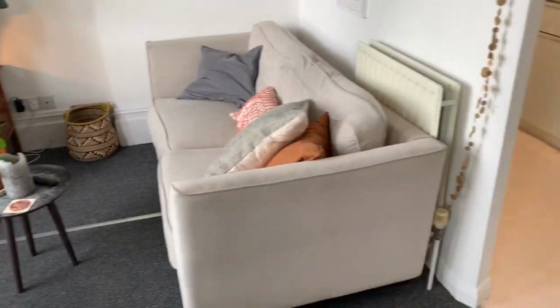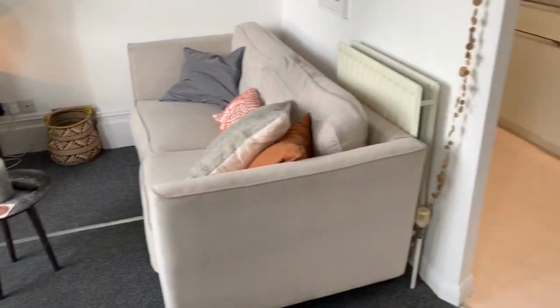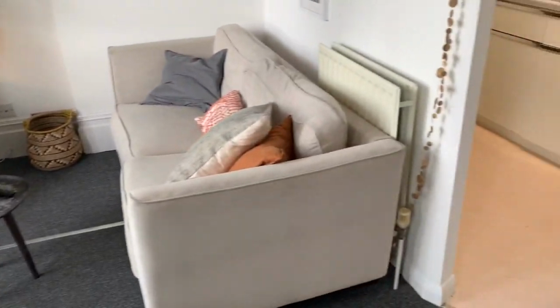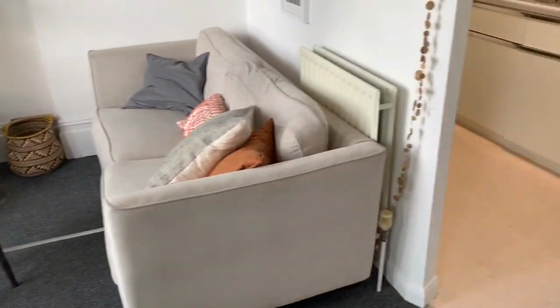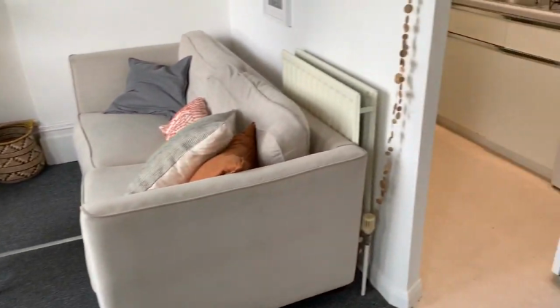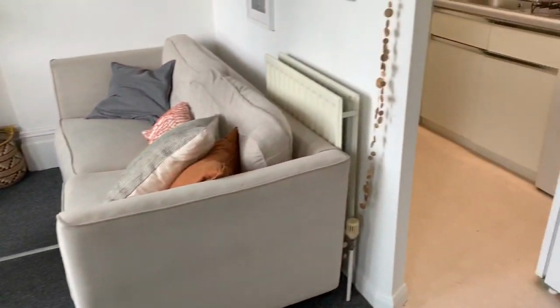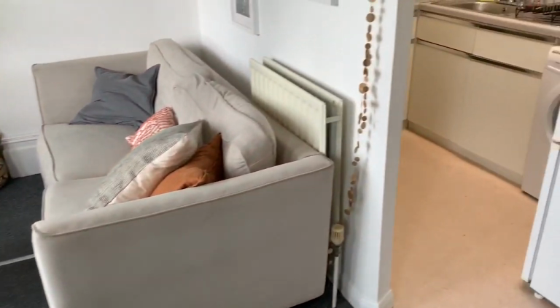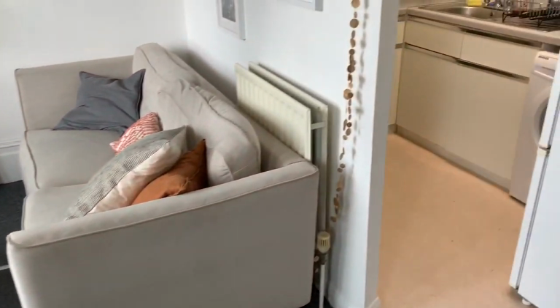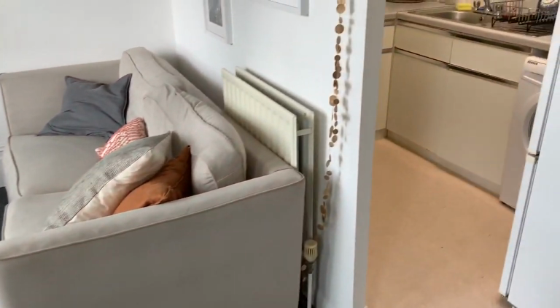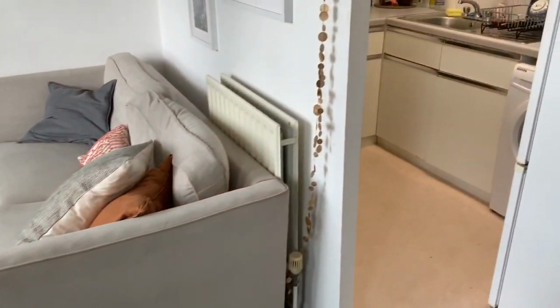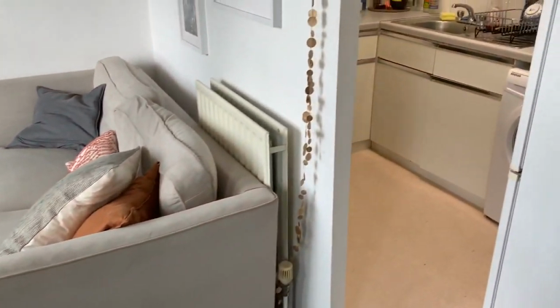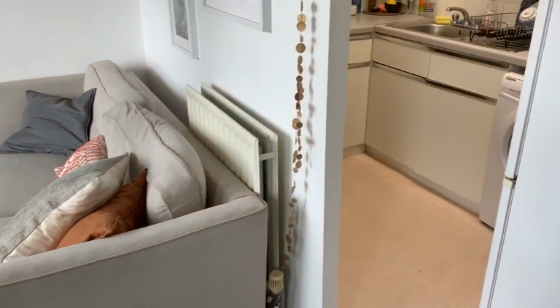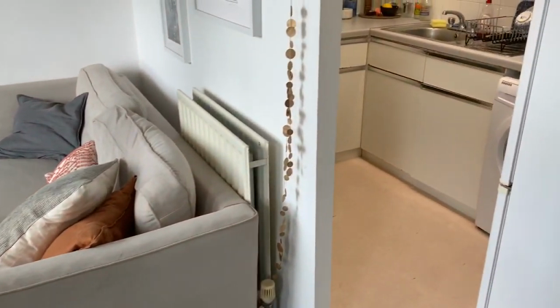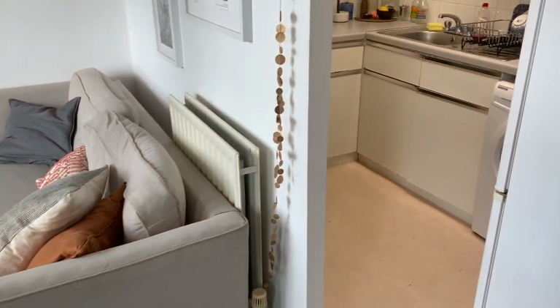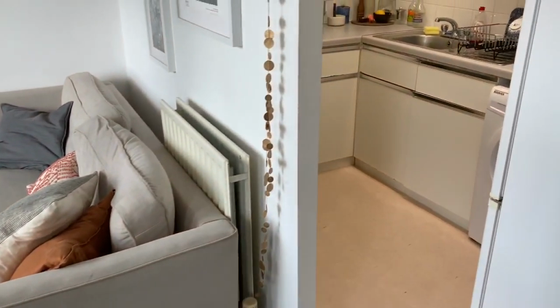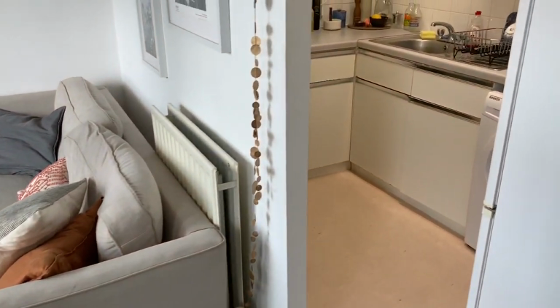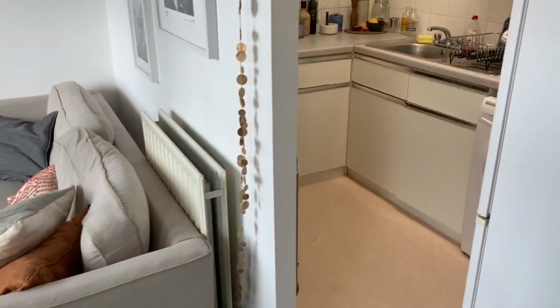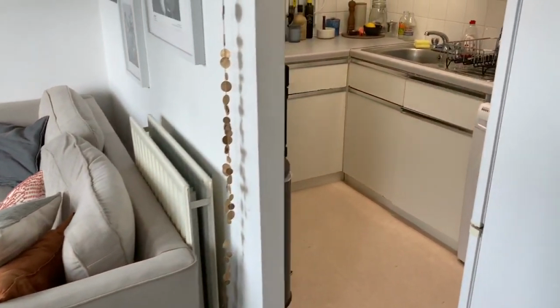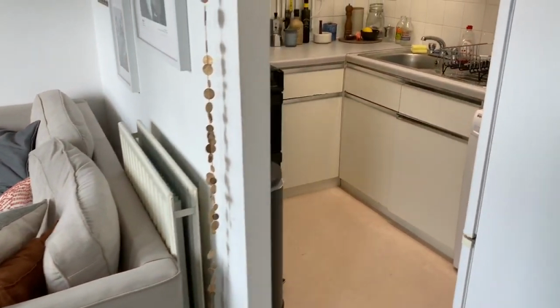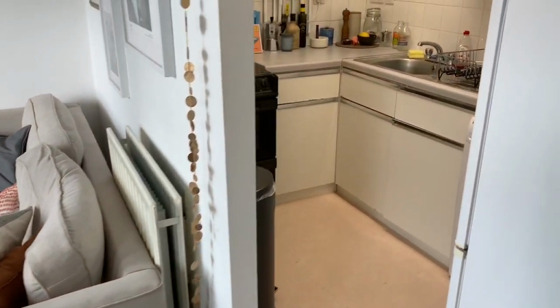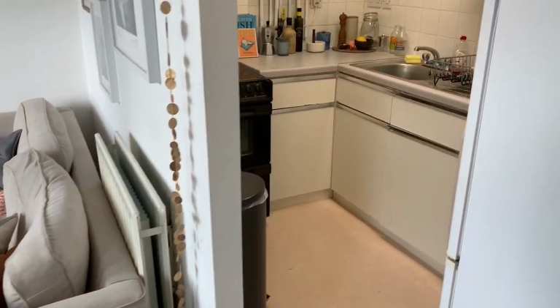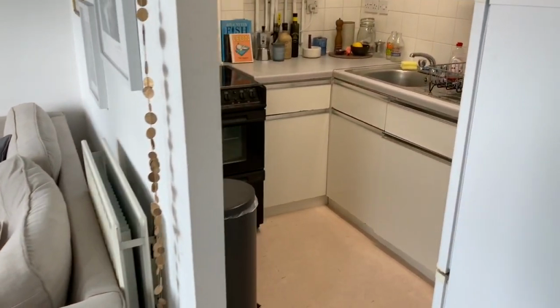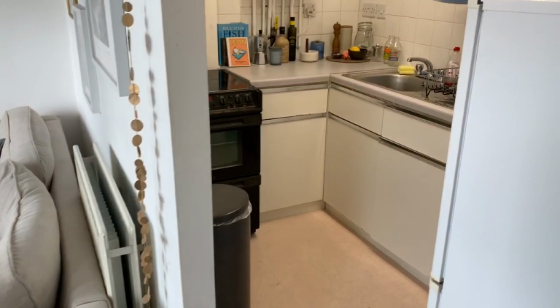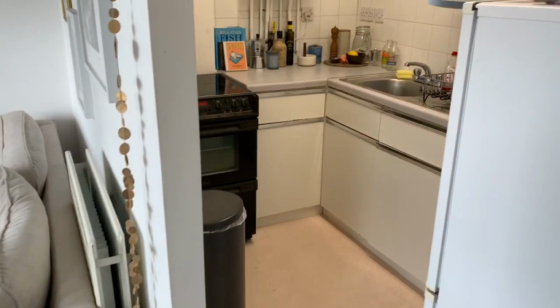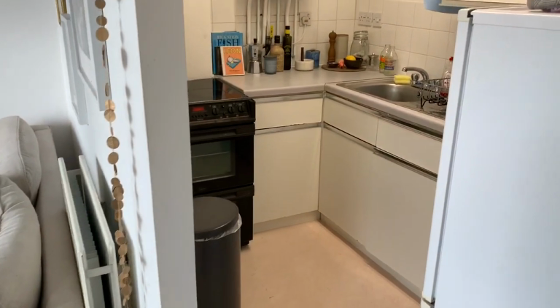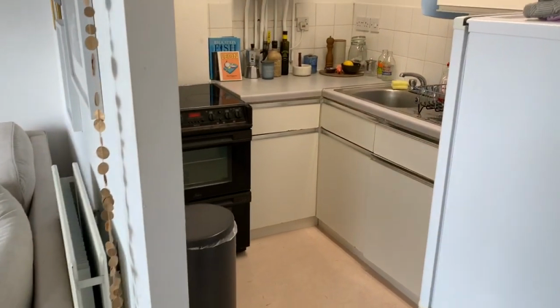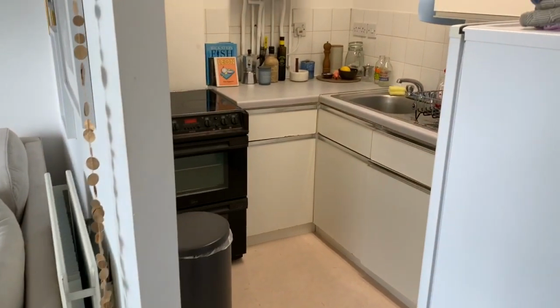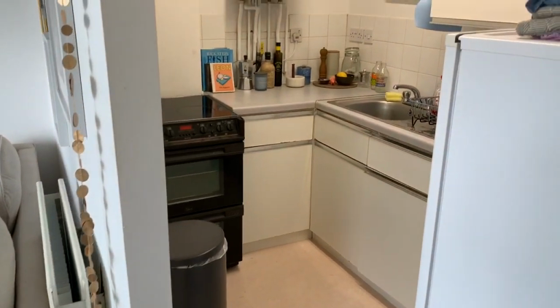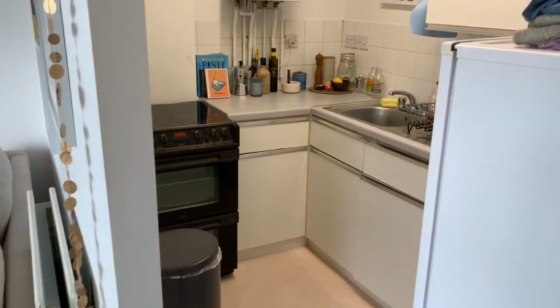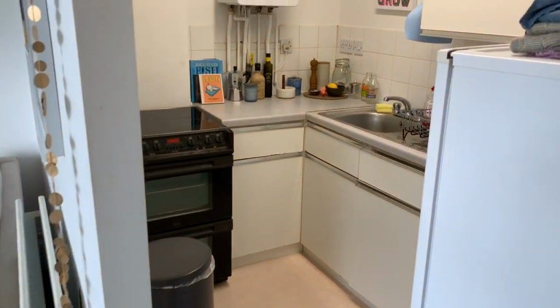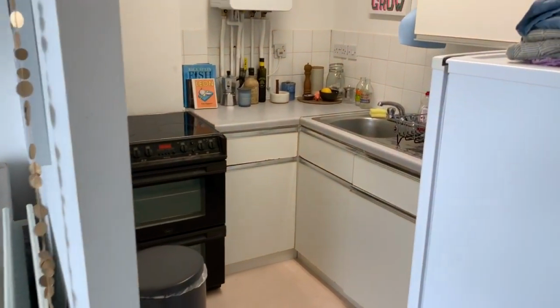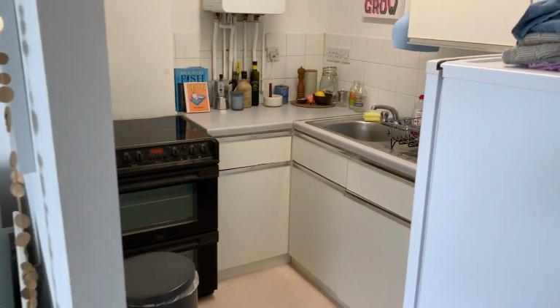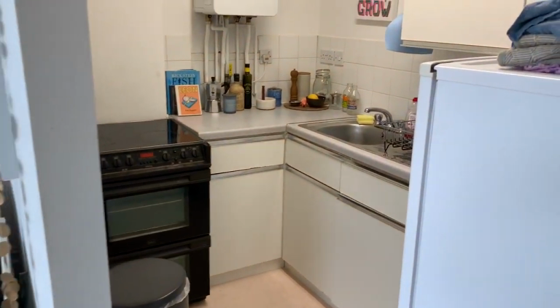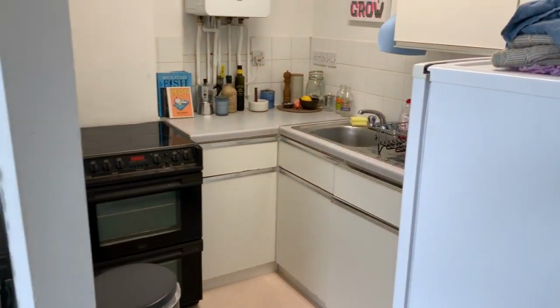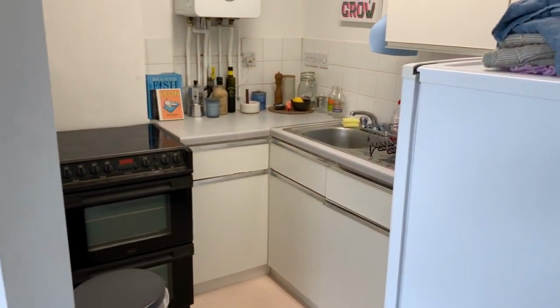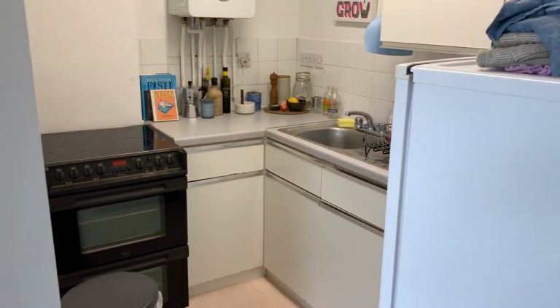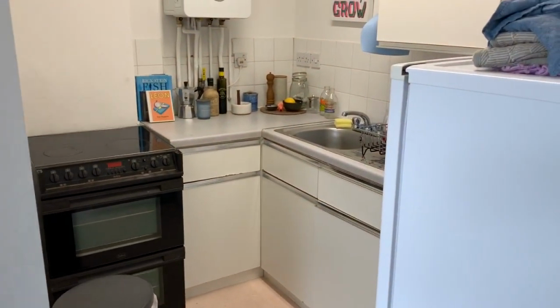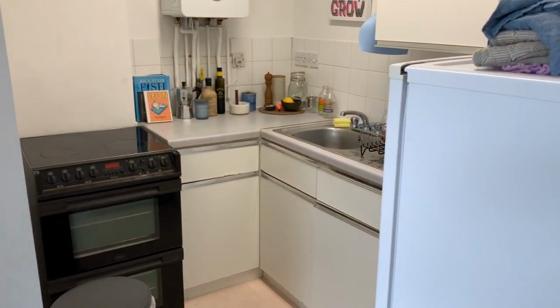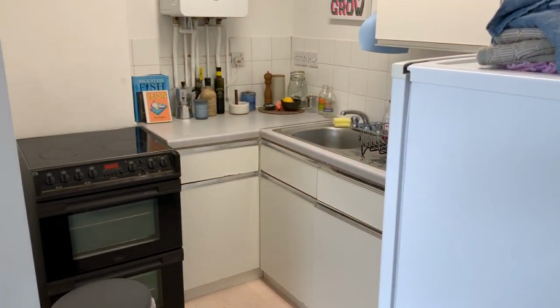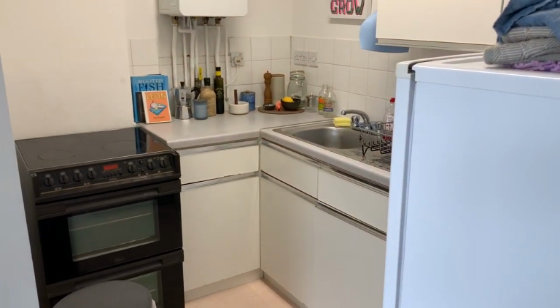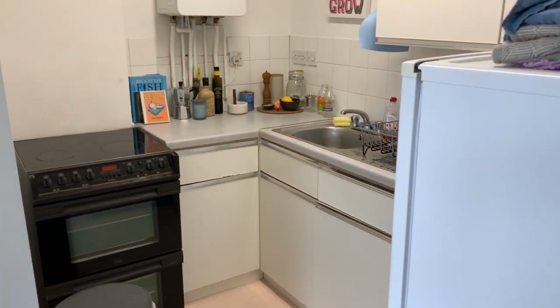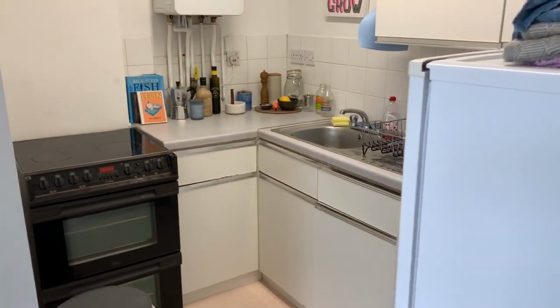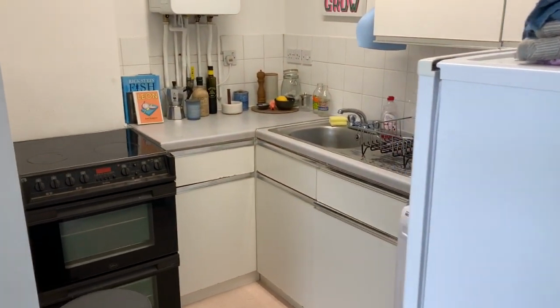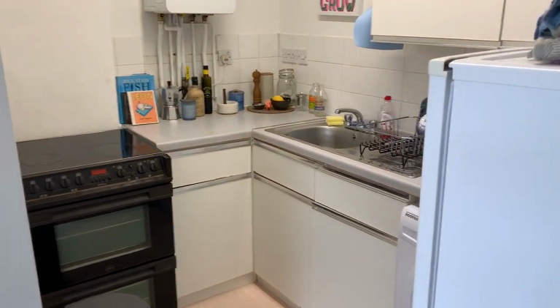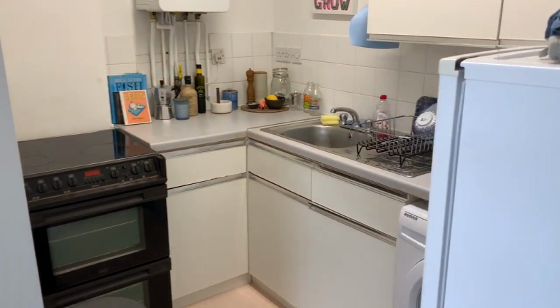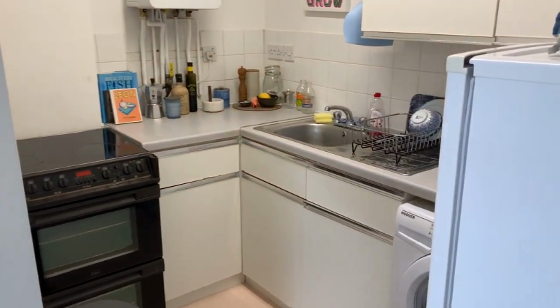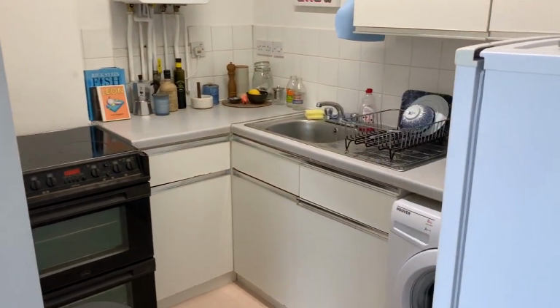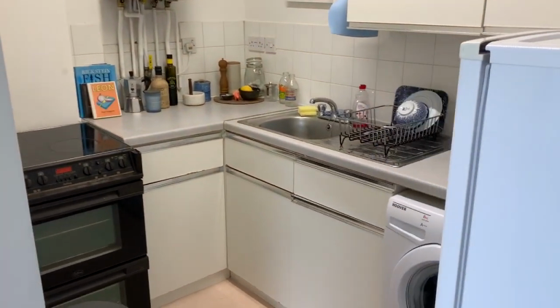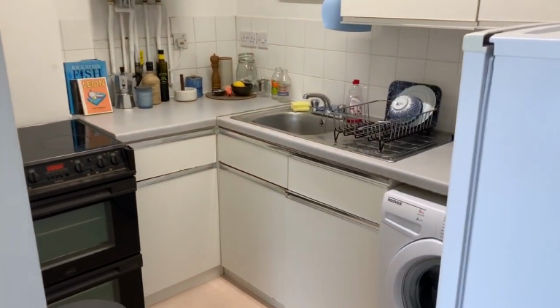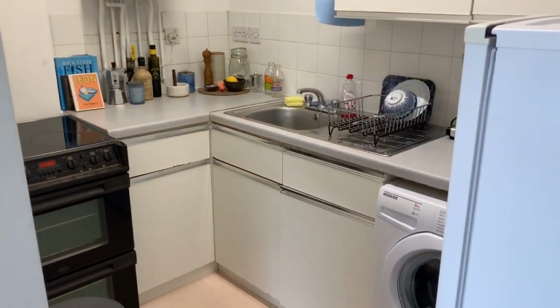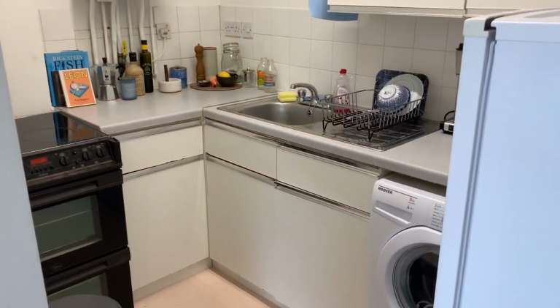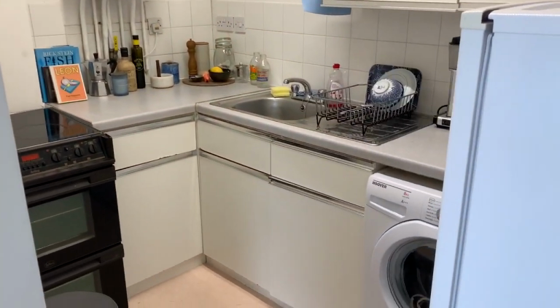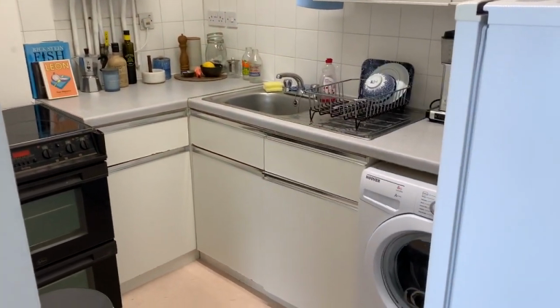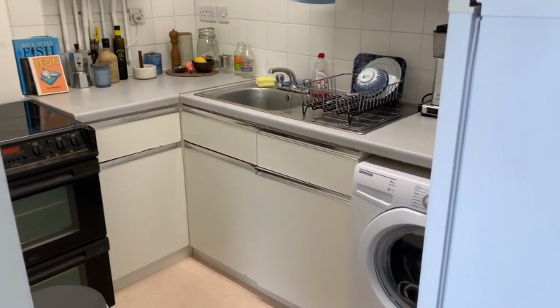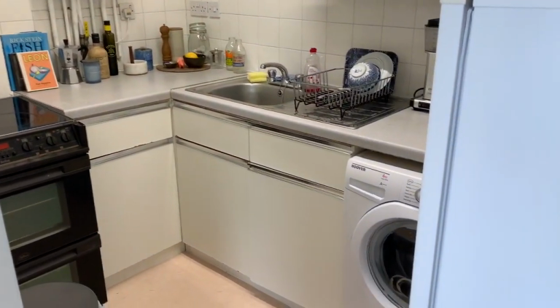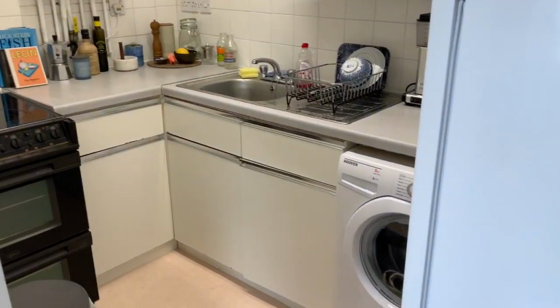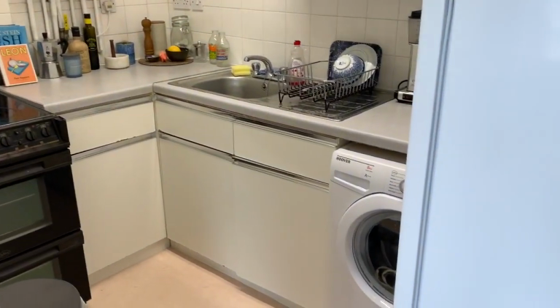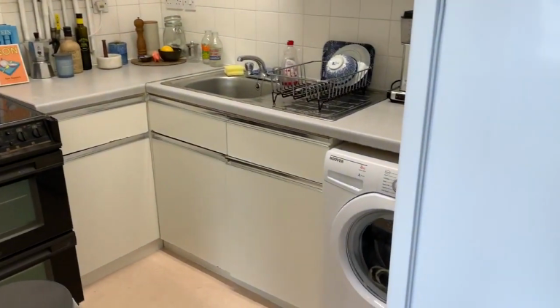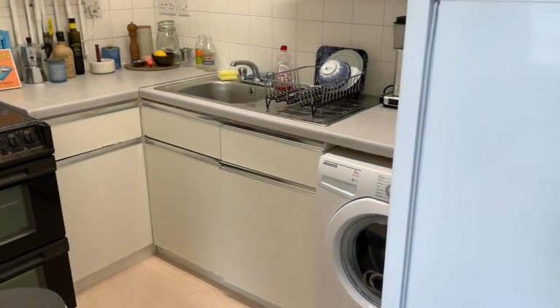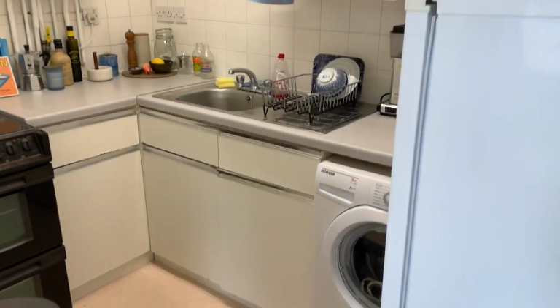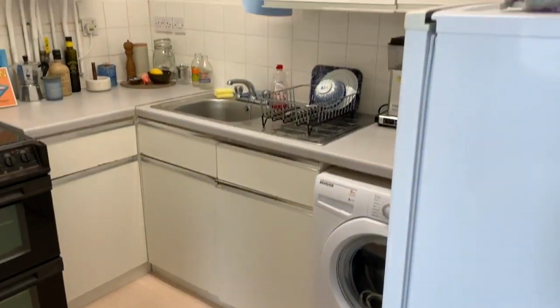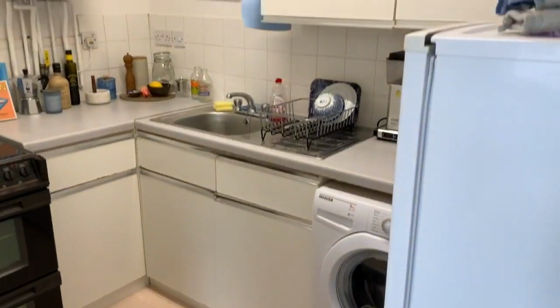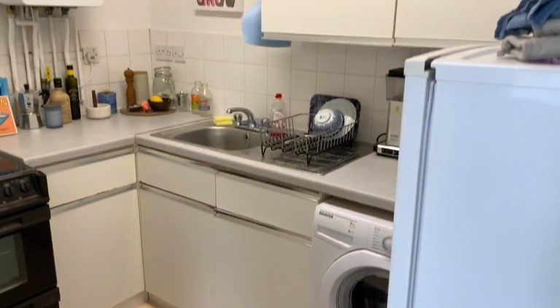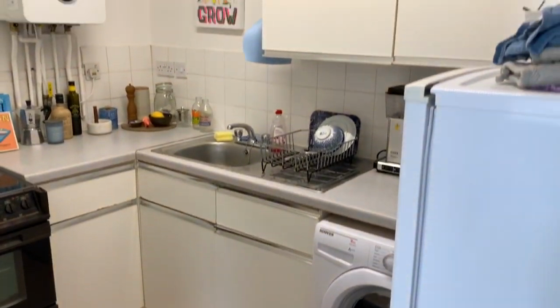Through to the kitchen, which comes with a freestanding cooker, fridge freezer and washing machine.